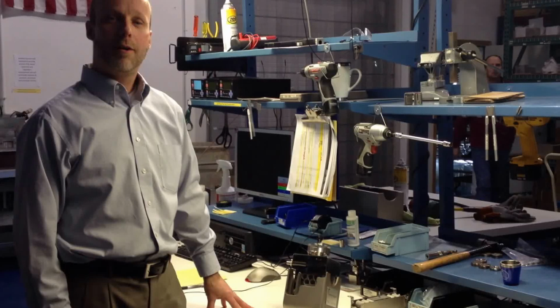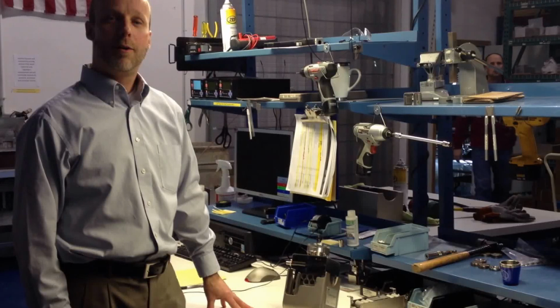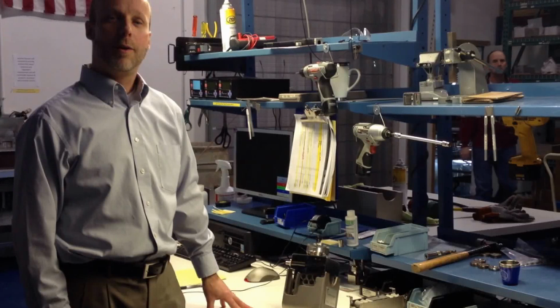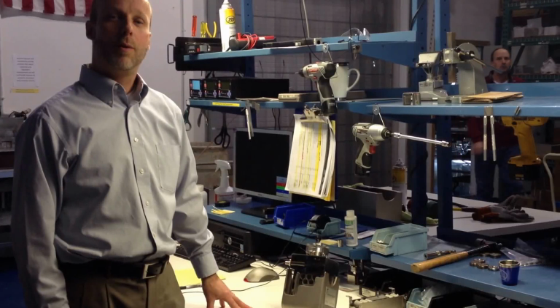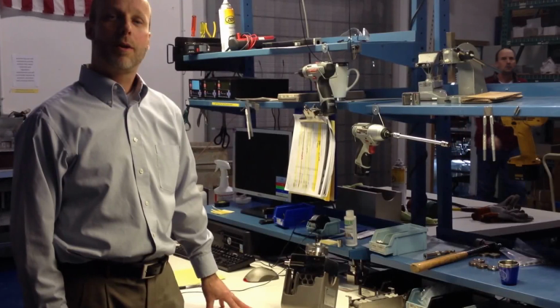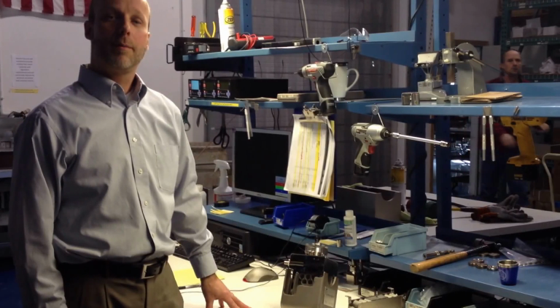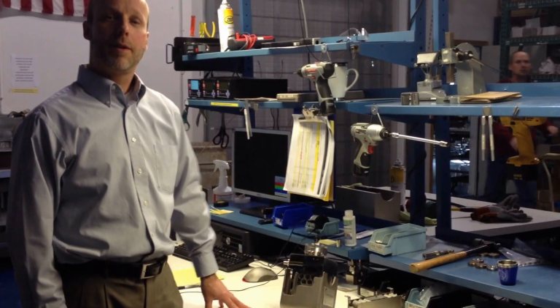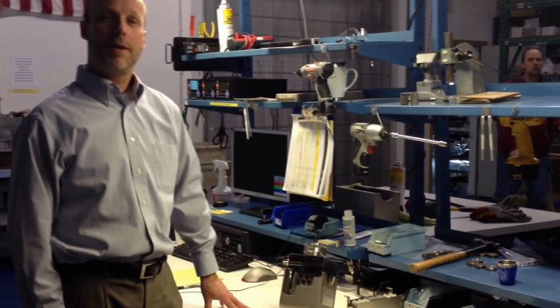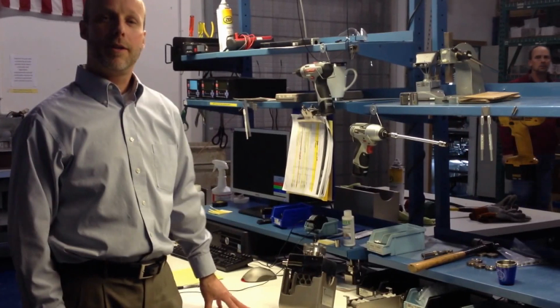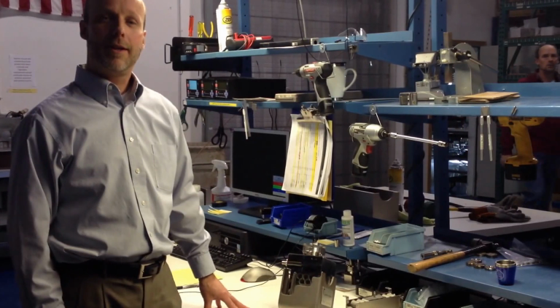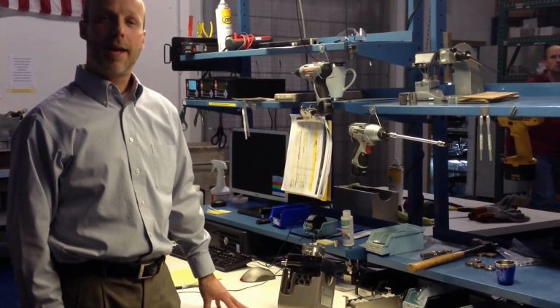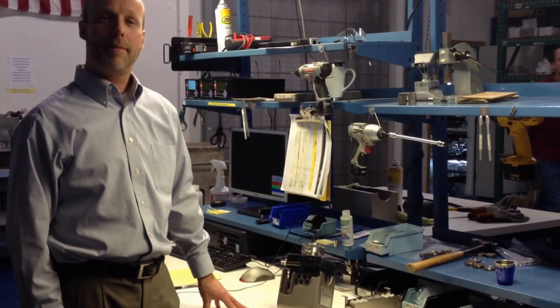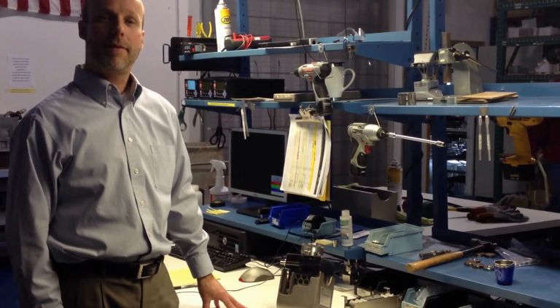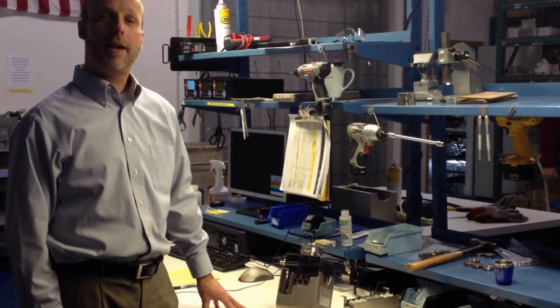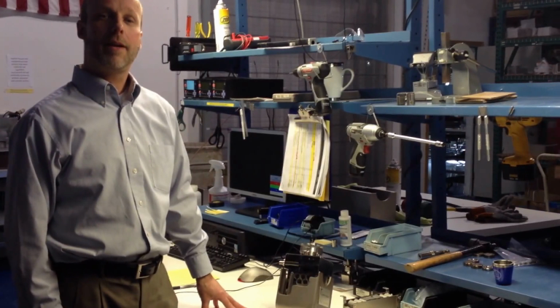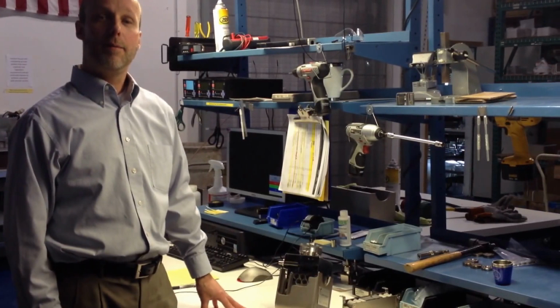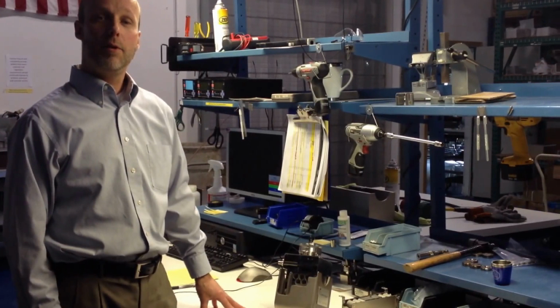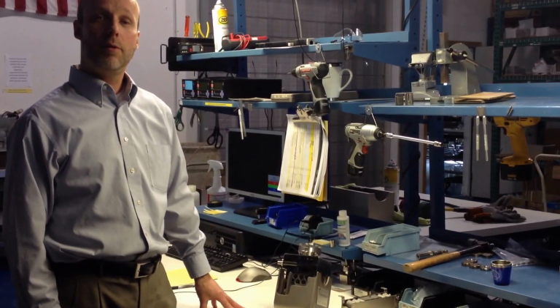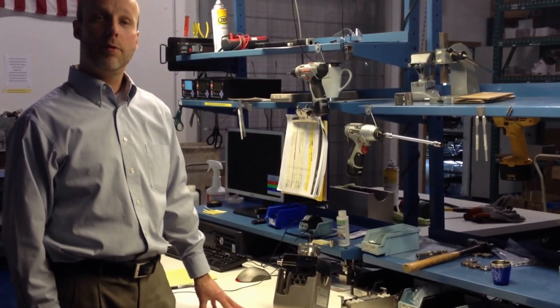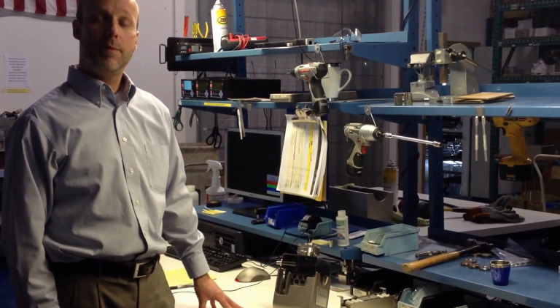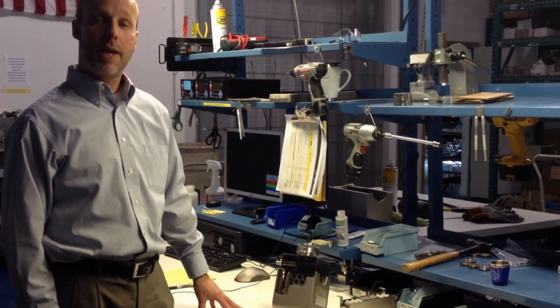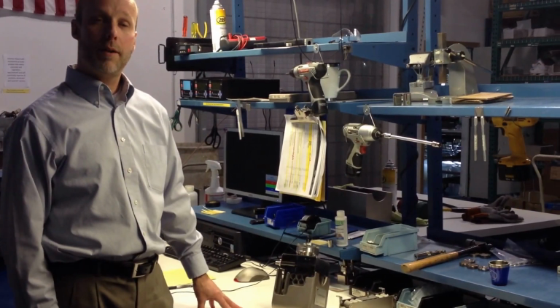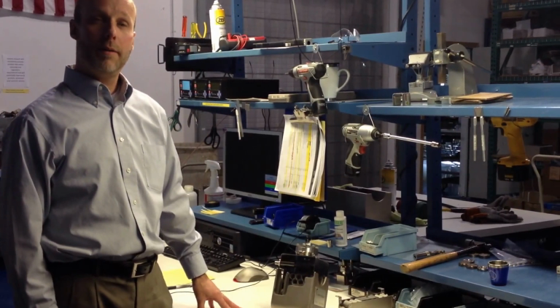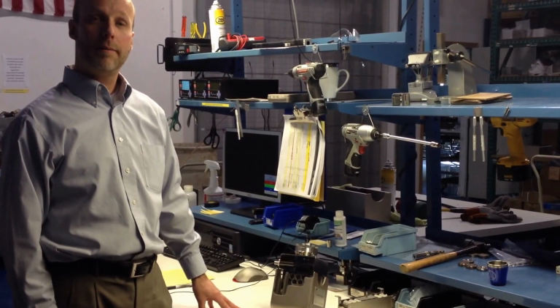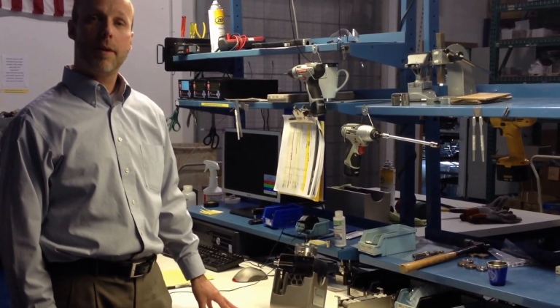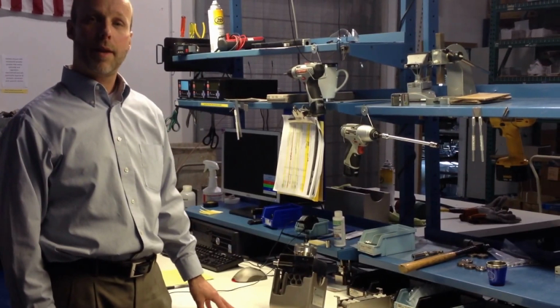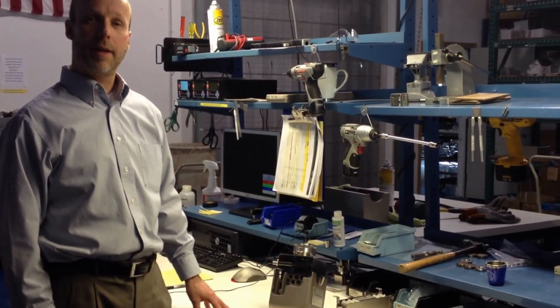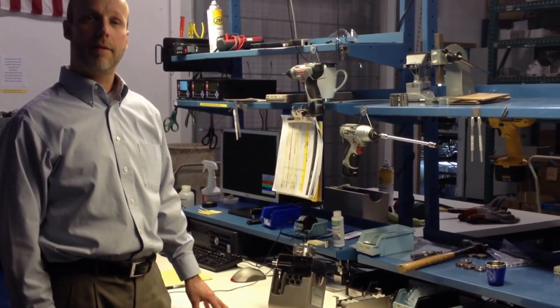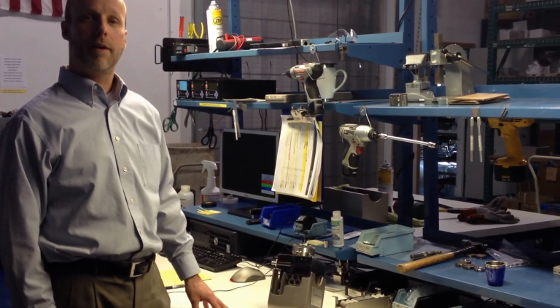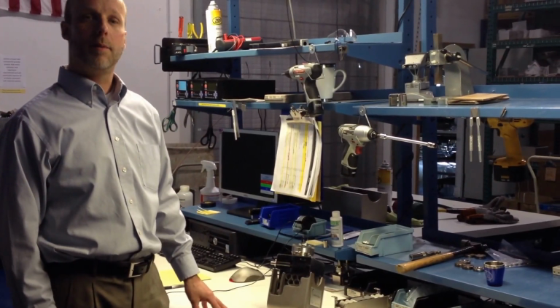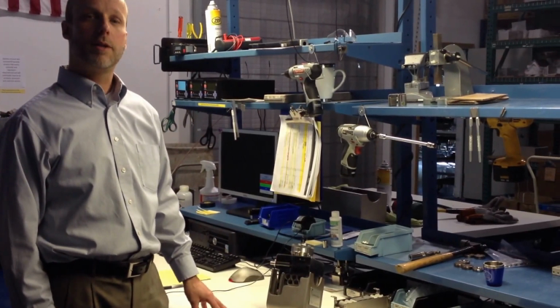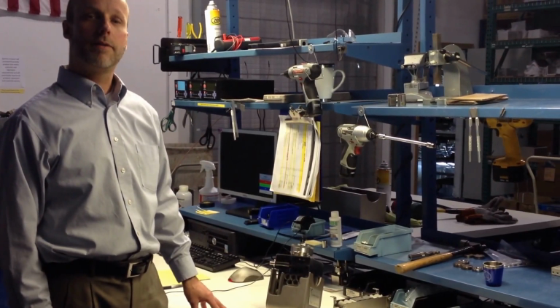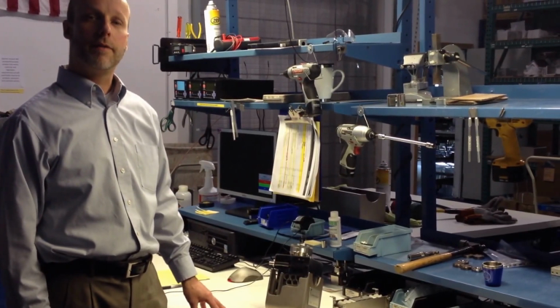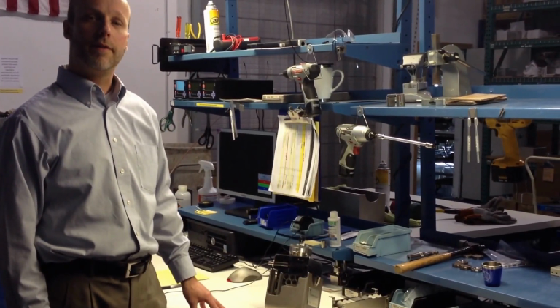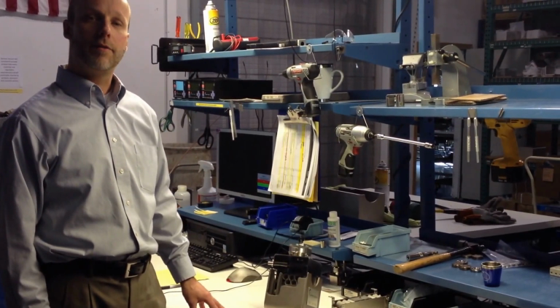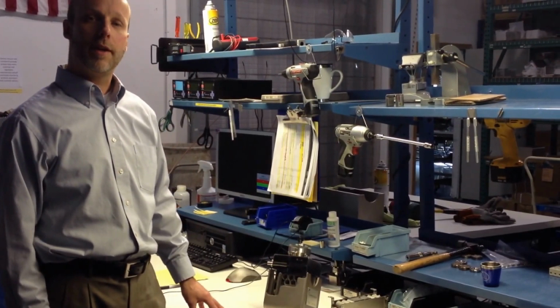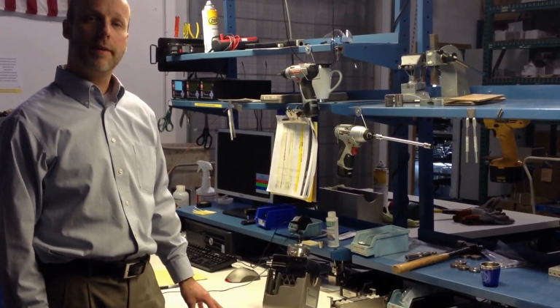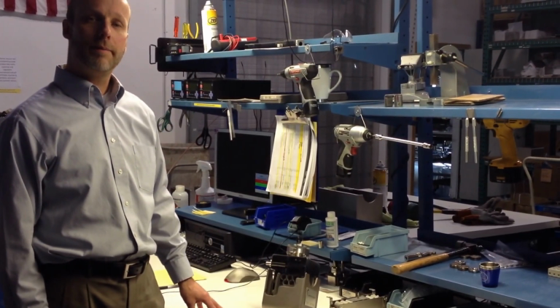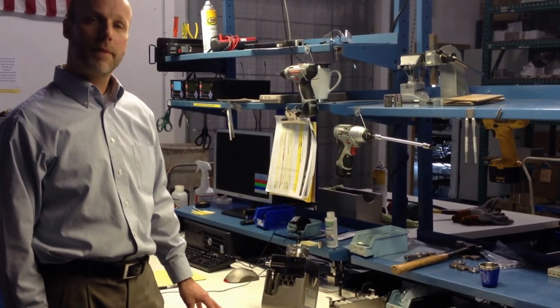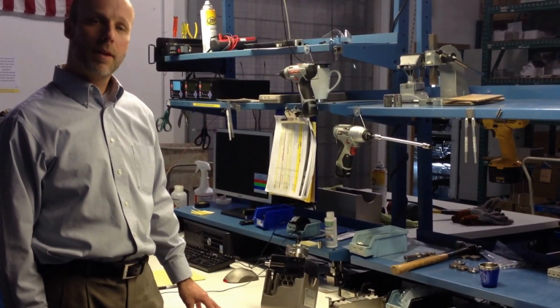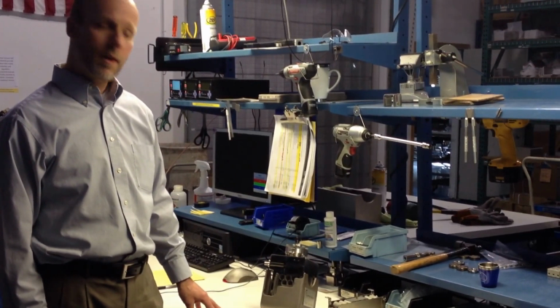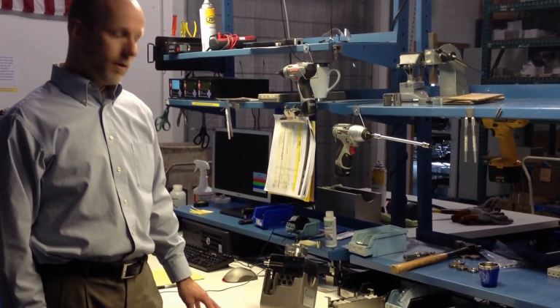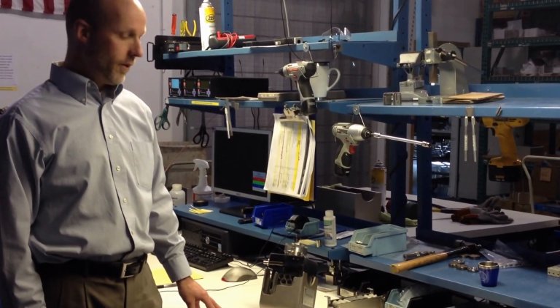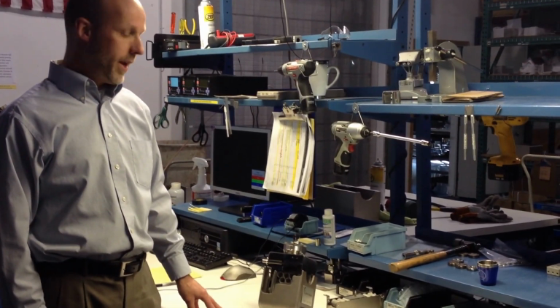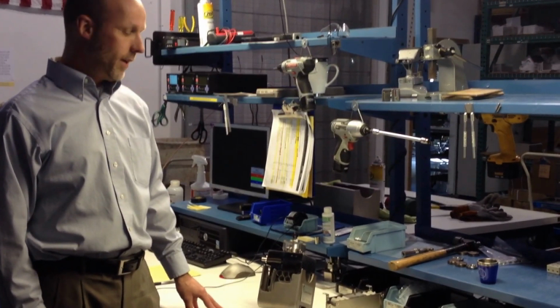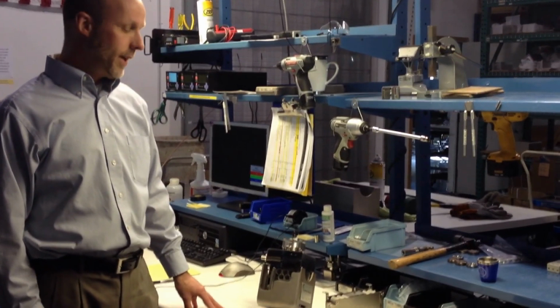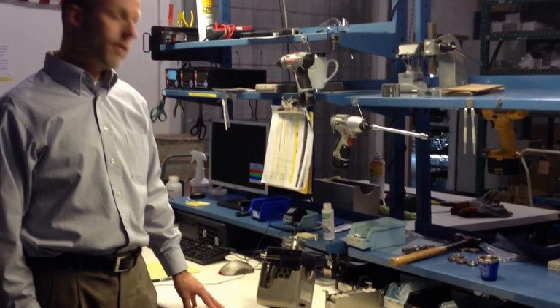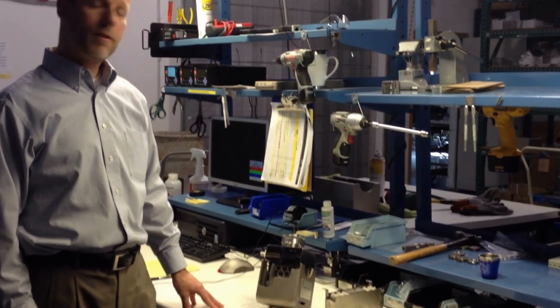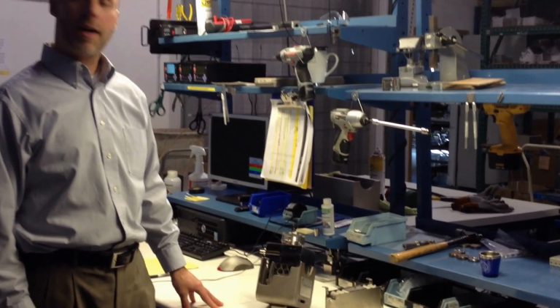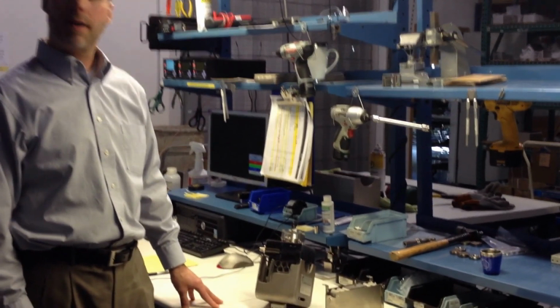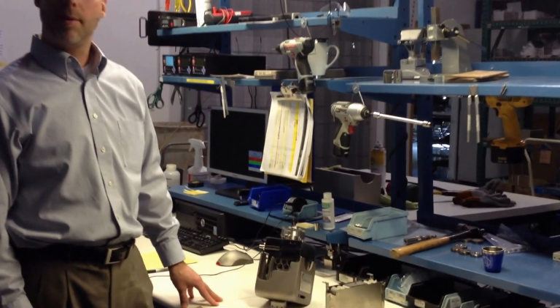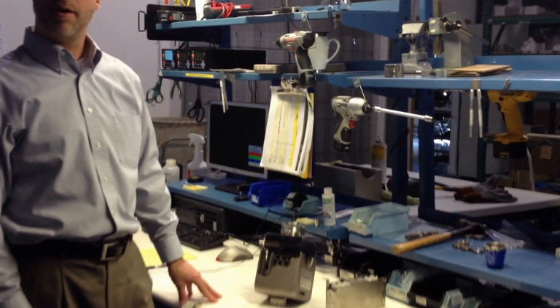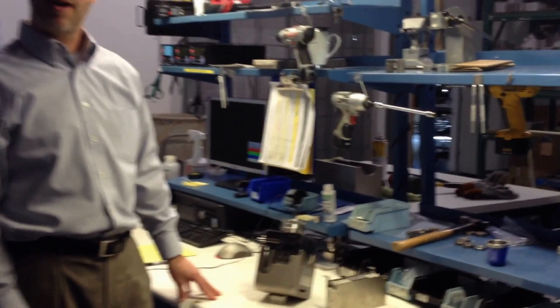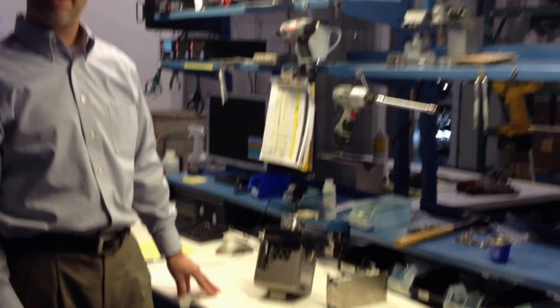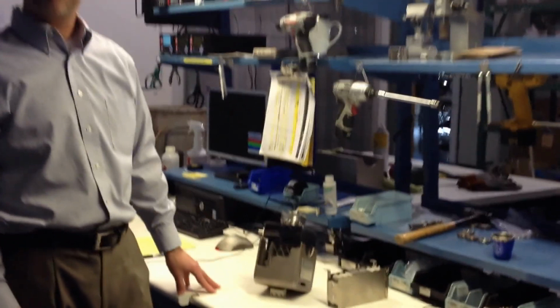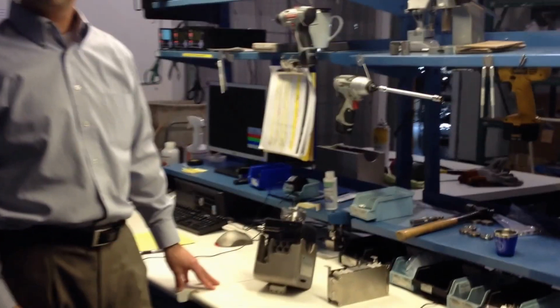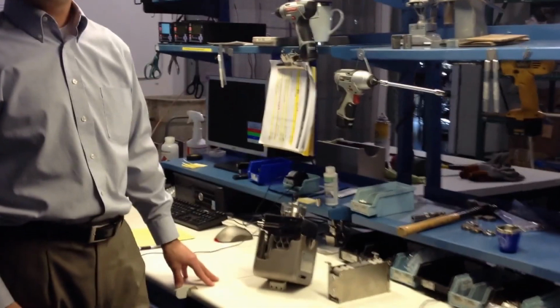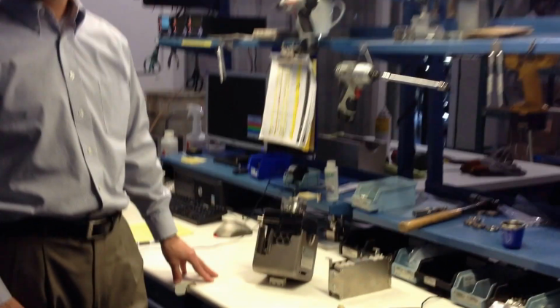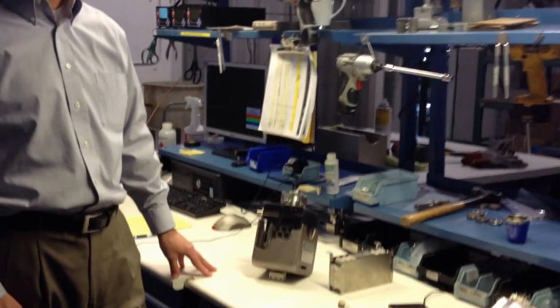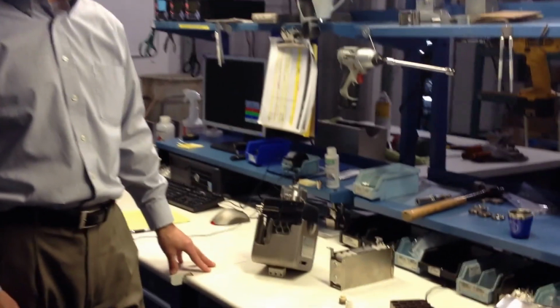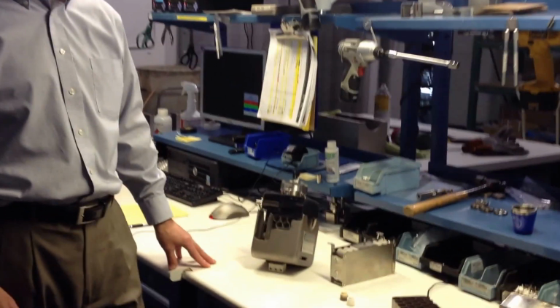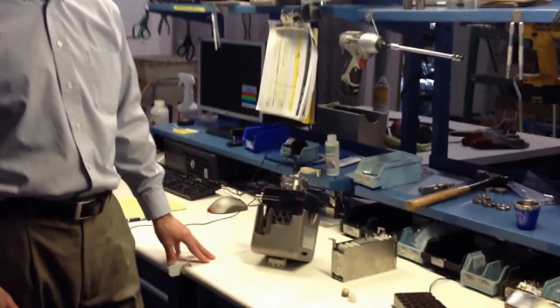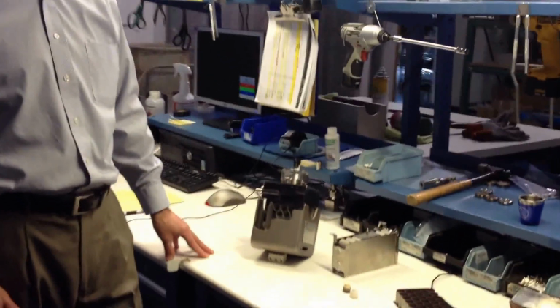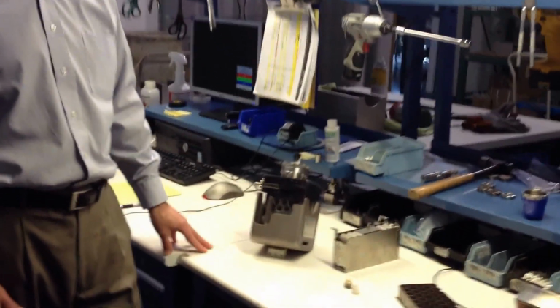Hello, and welcome to the Gamma Vacuum YouTube channel. Thank you very much for visiting. Today I'd like to talk about ion pump lifetime.